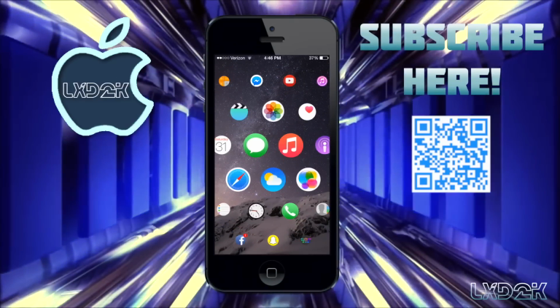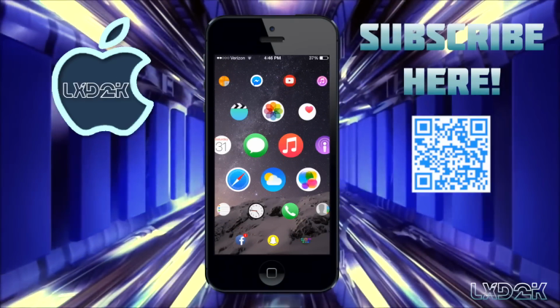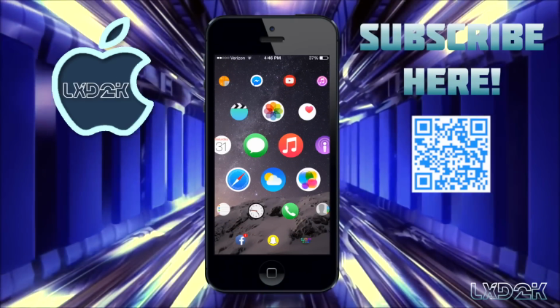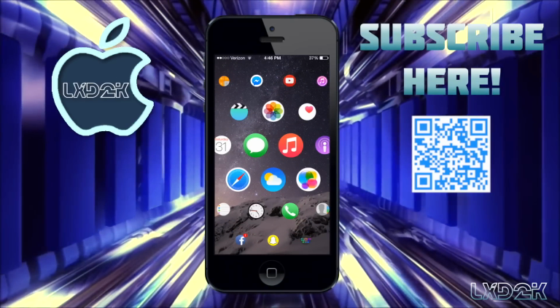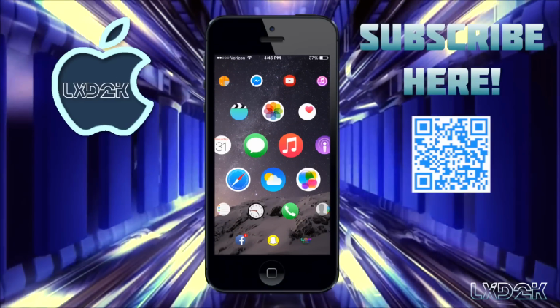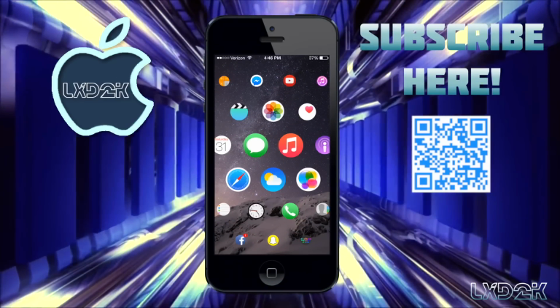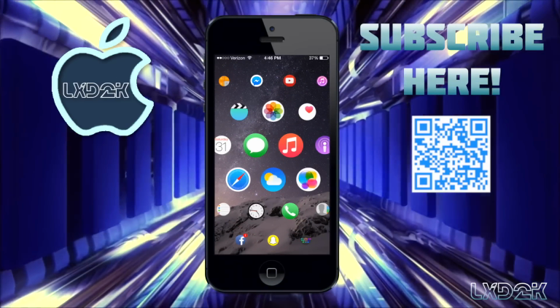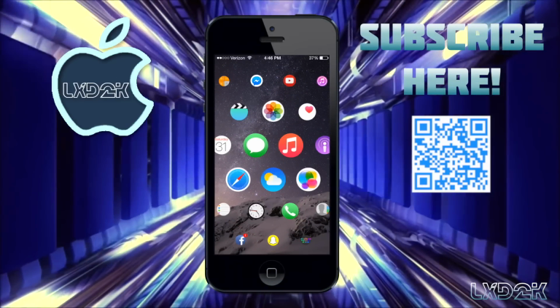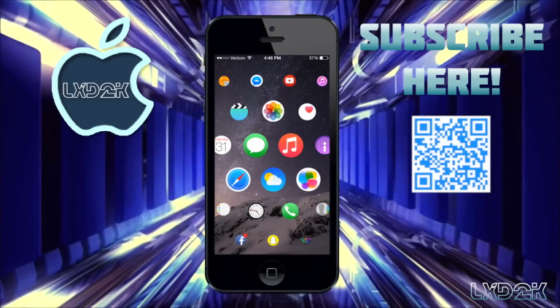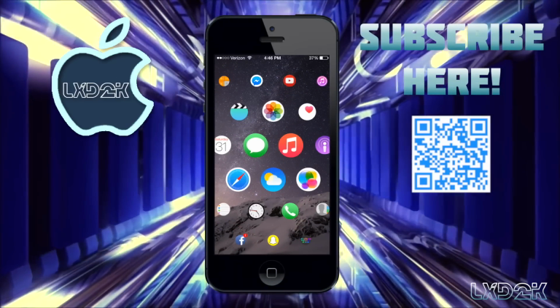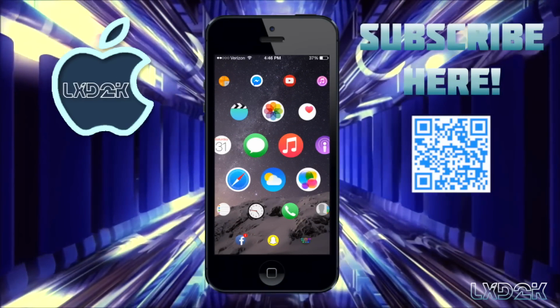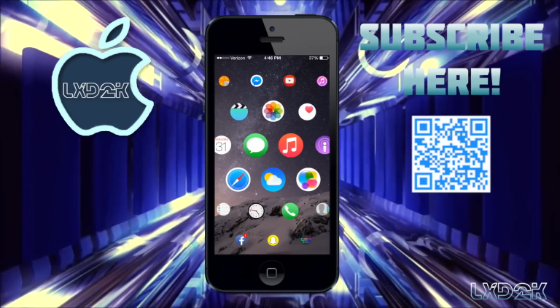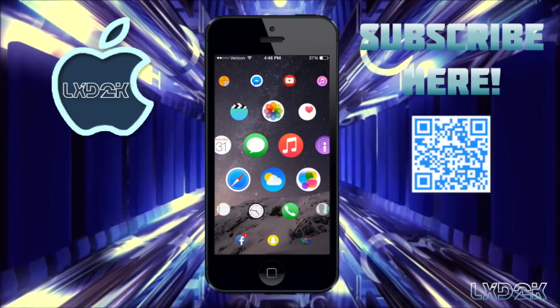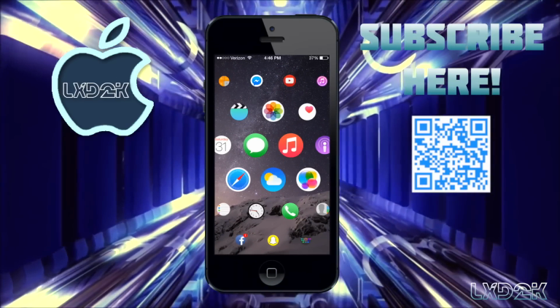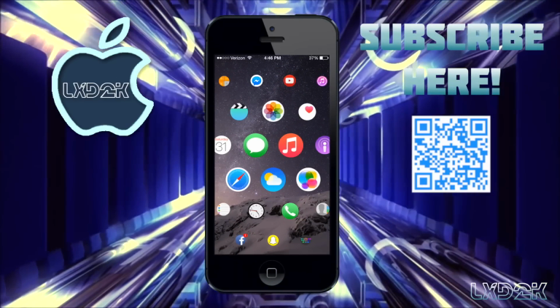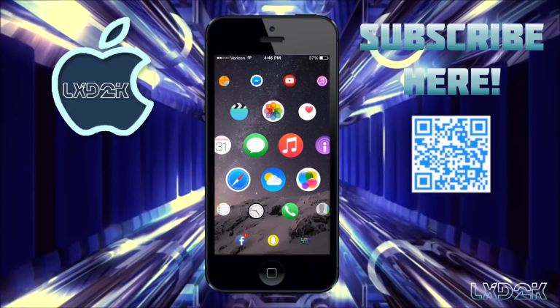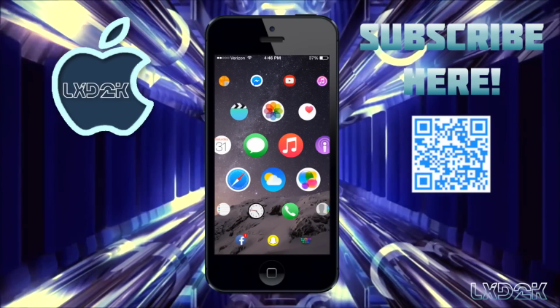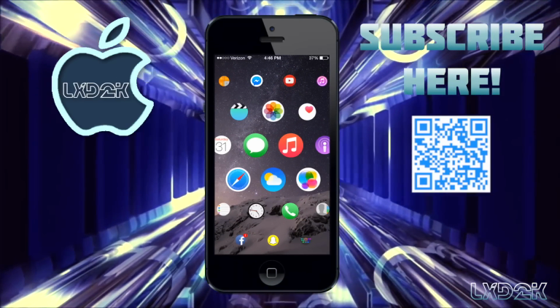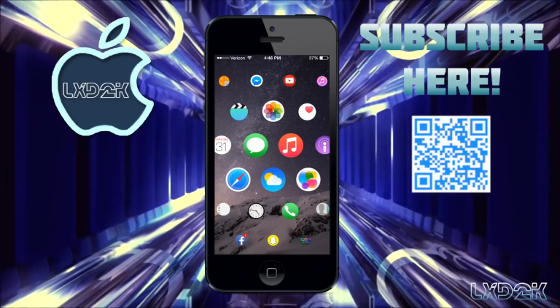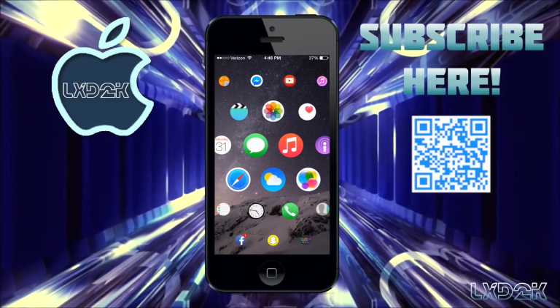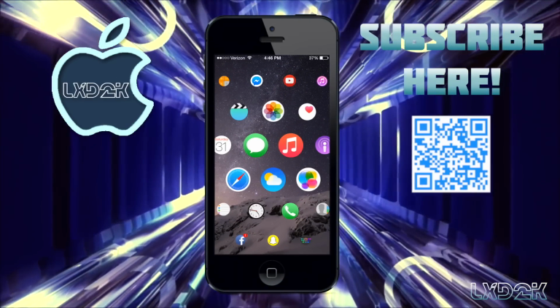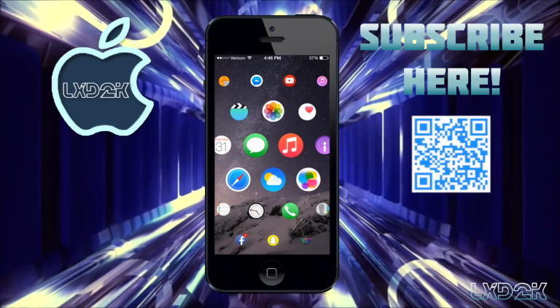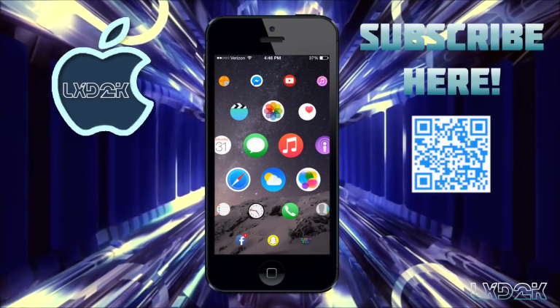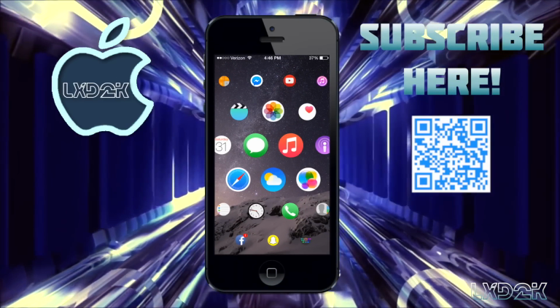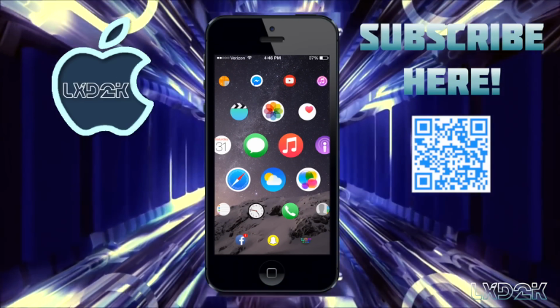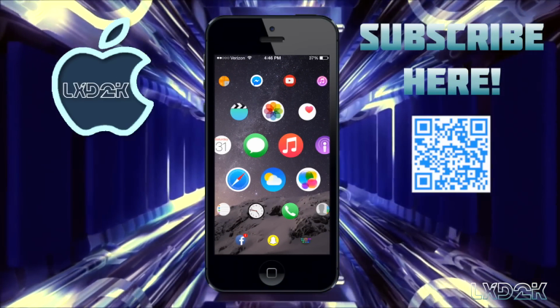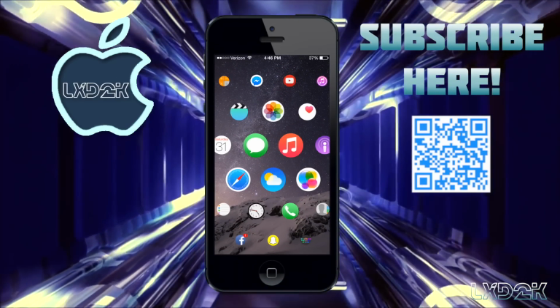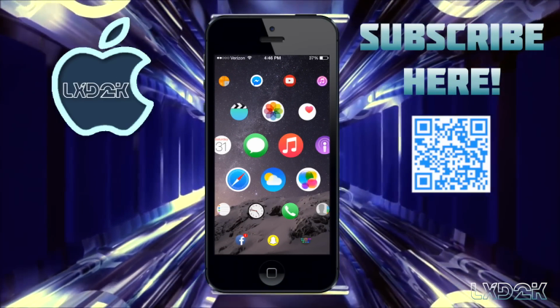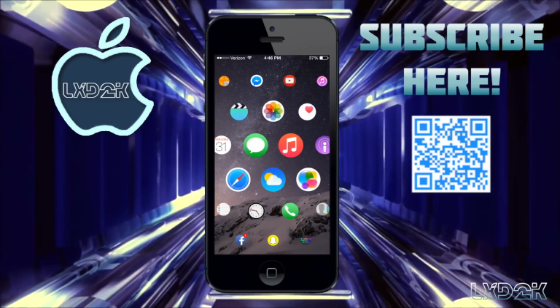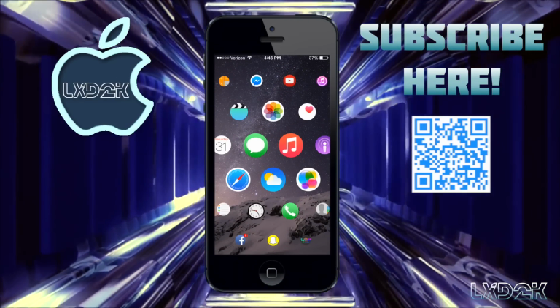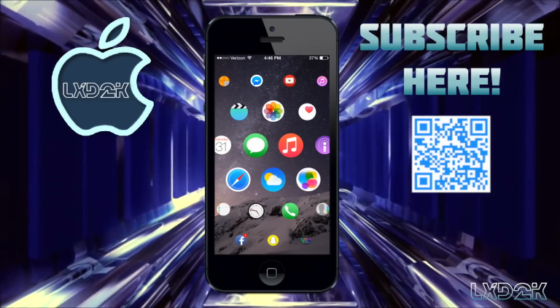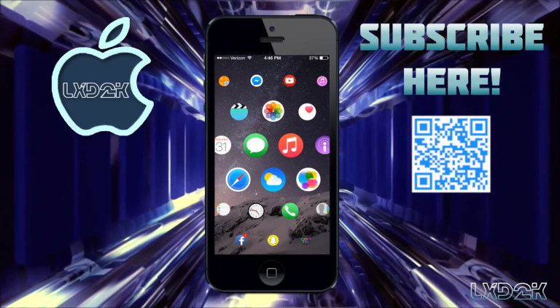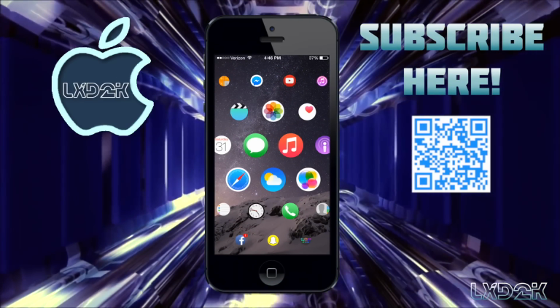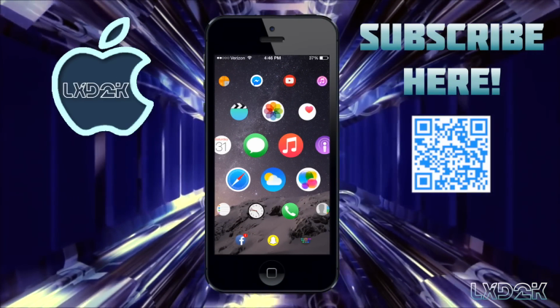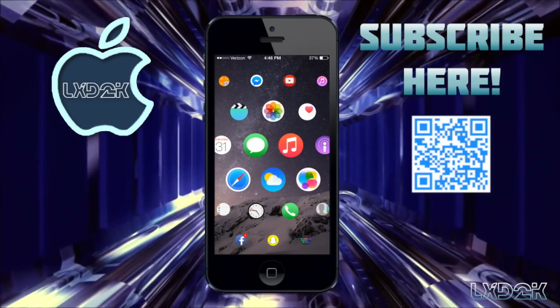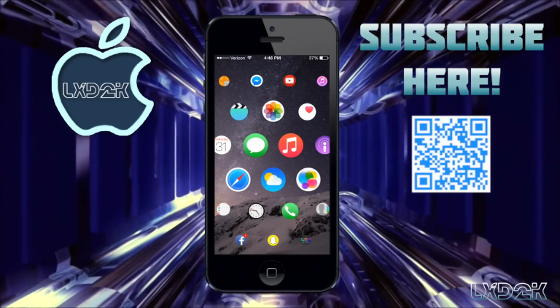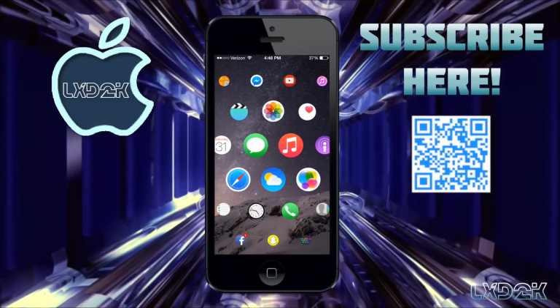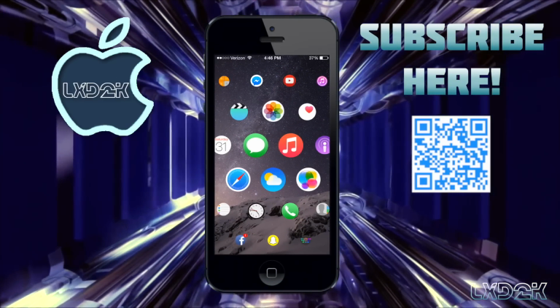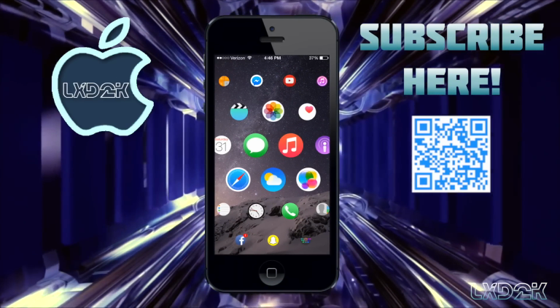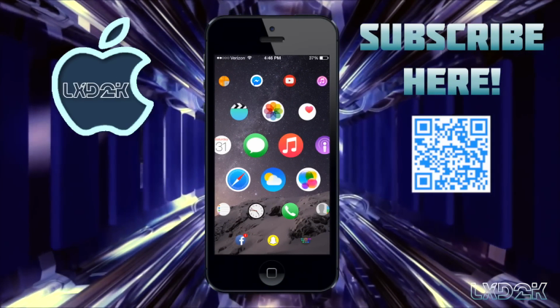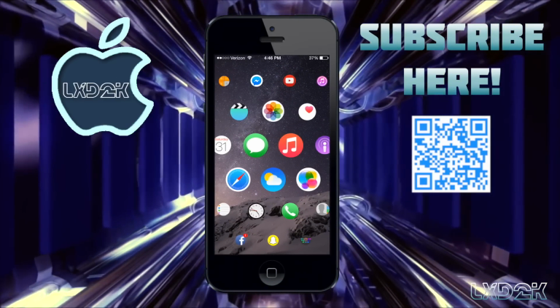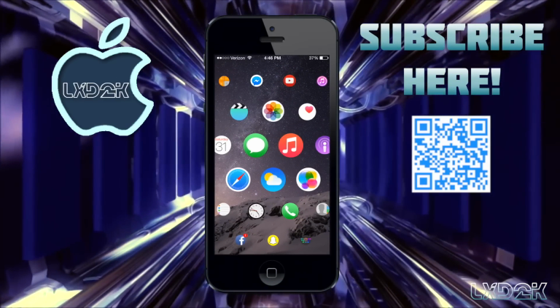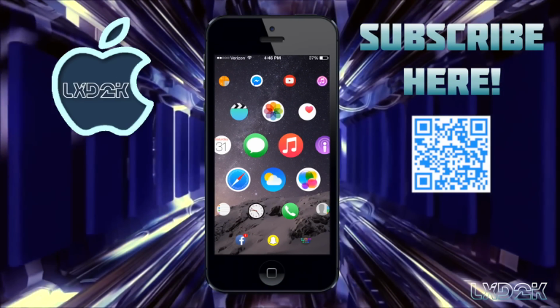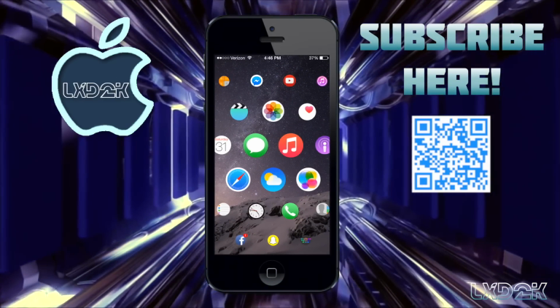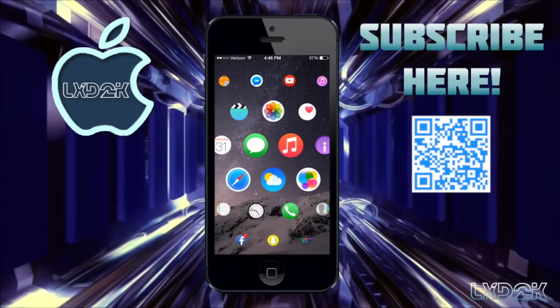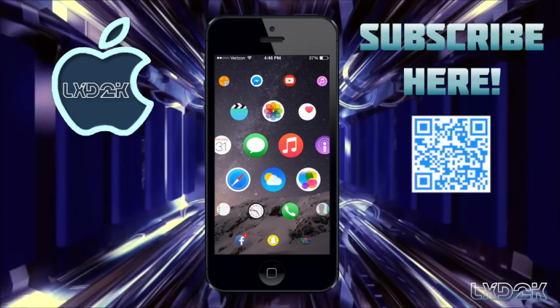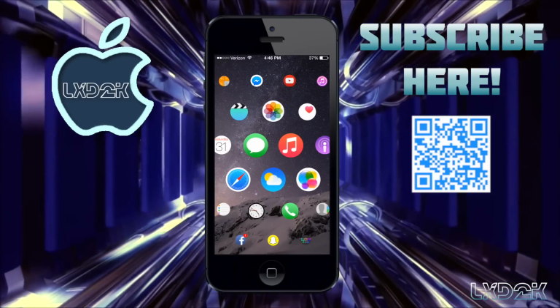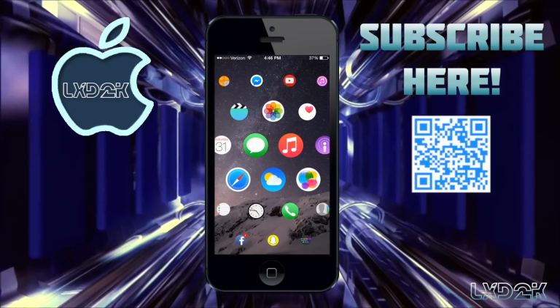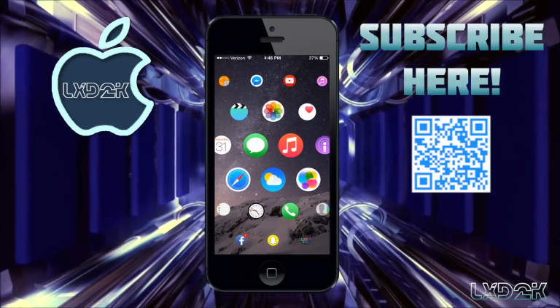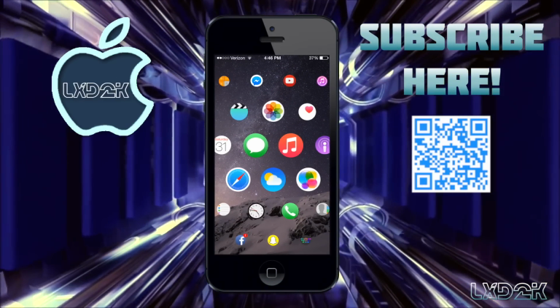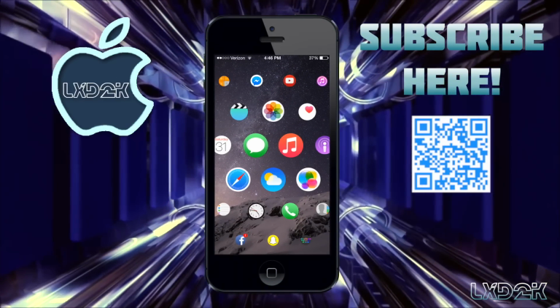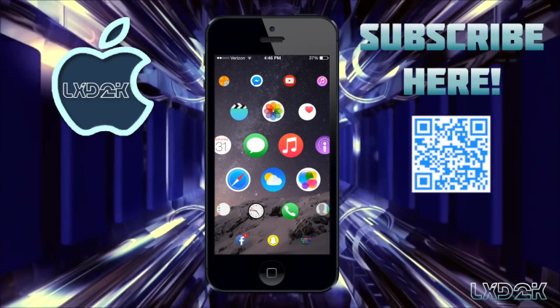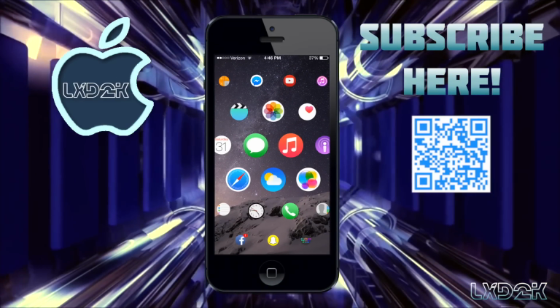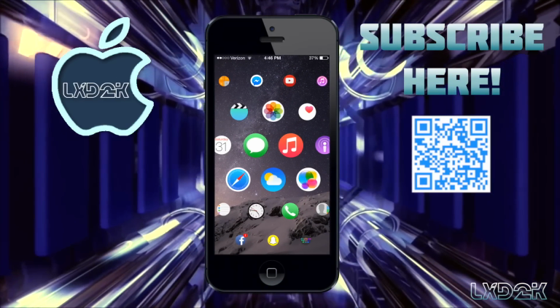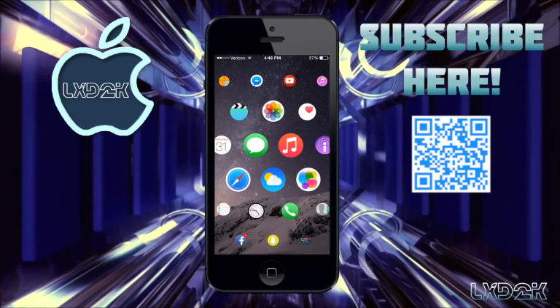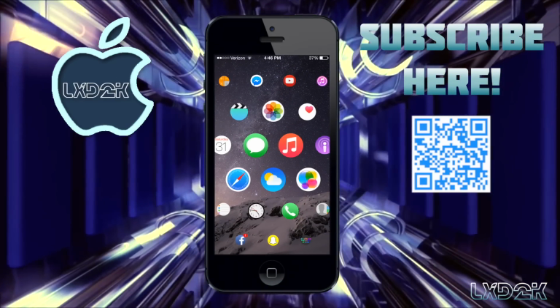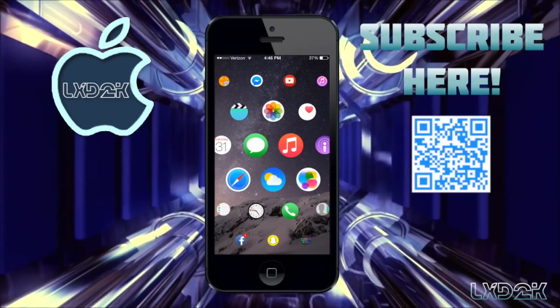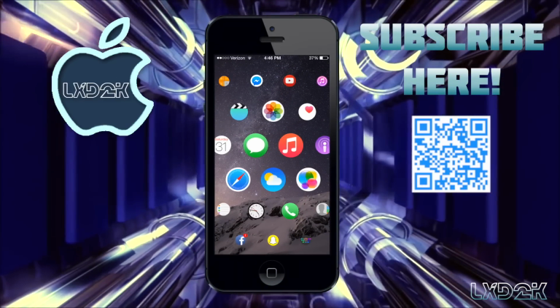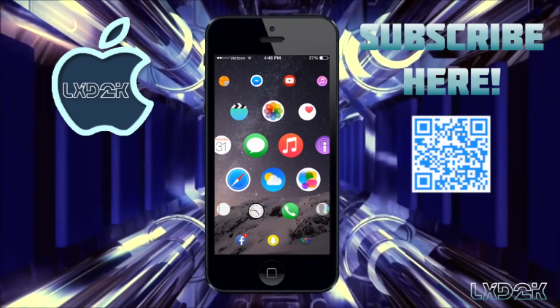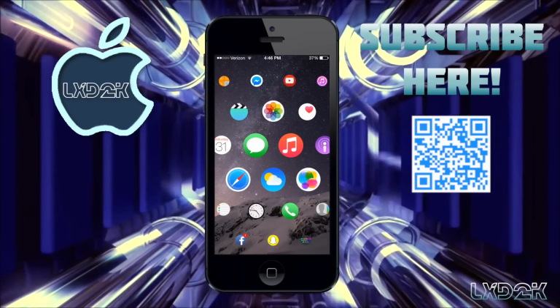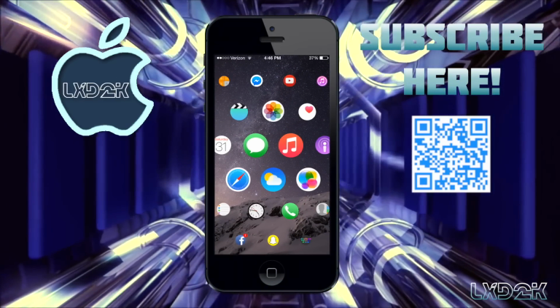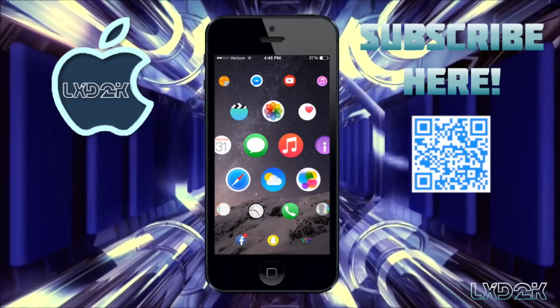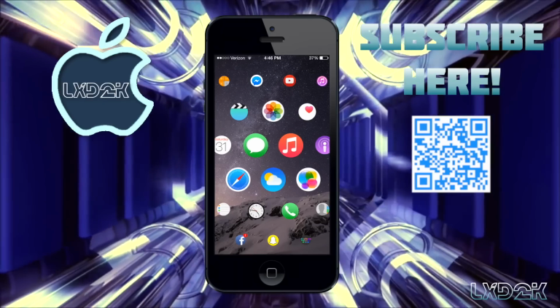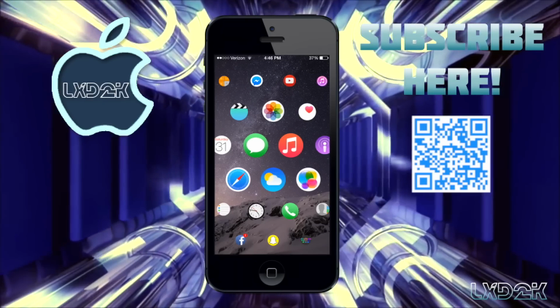Hey guys, what's up — Lugia XD2000 here, and today I'm going to be showing you the new Apple Watch theme for iOS.